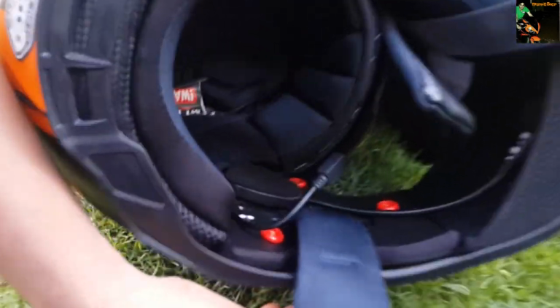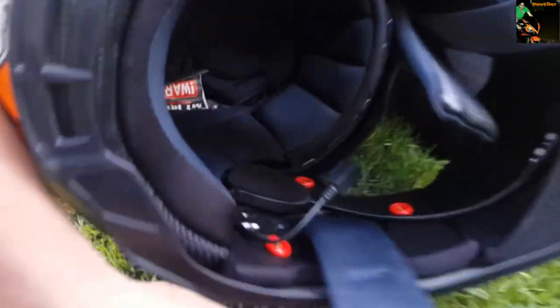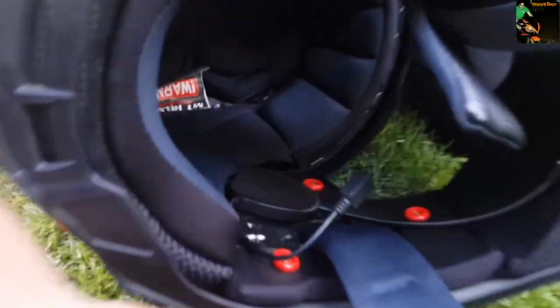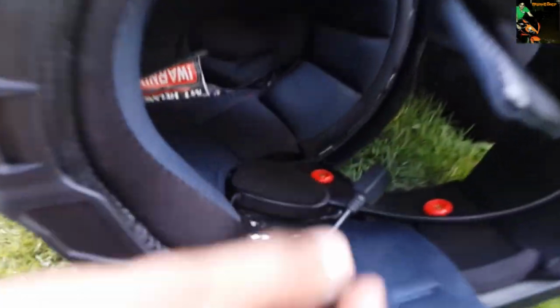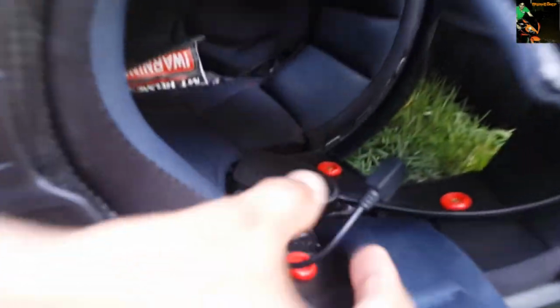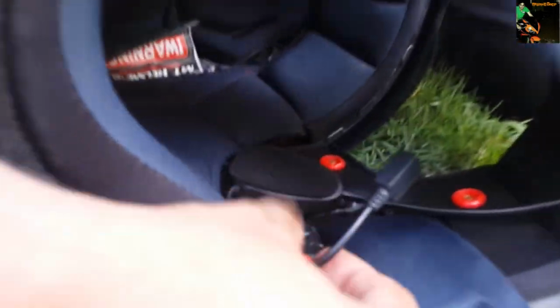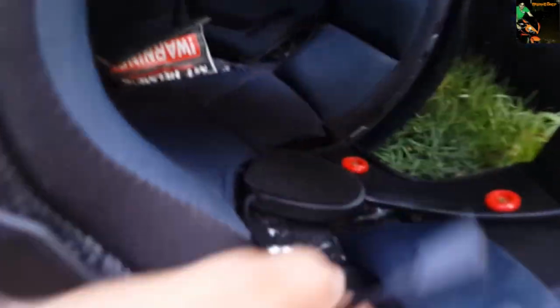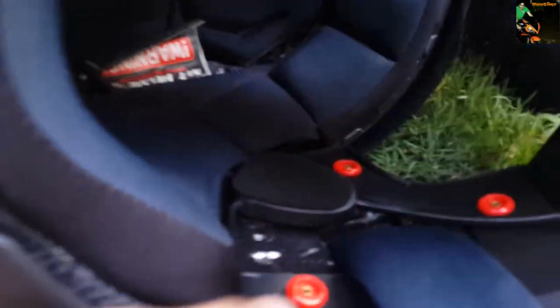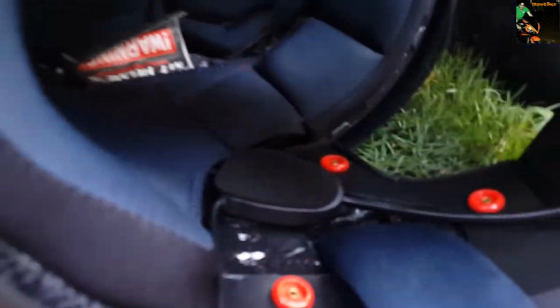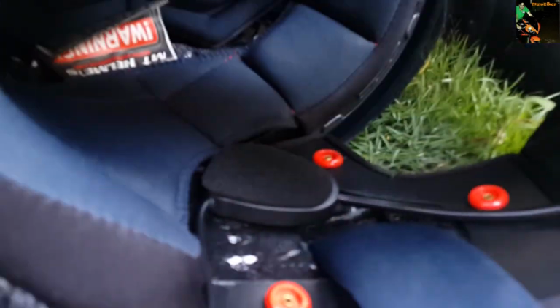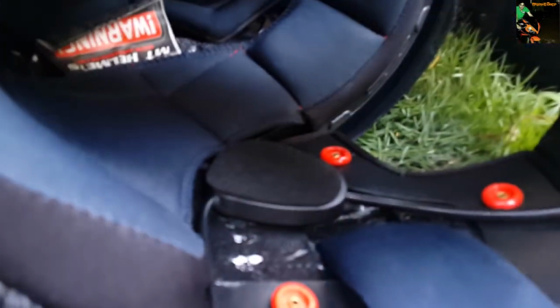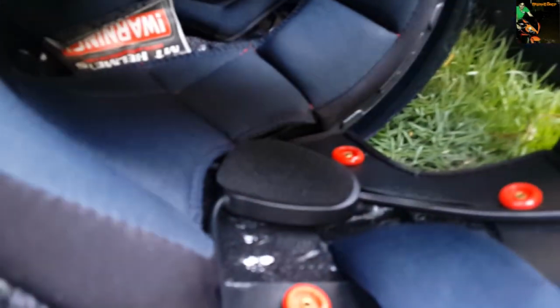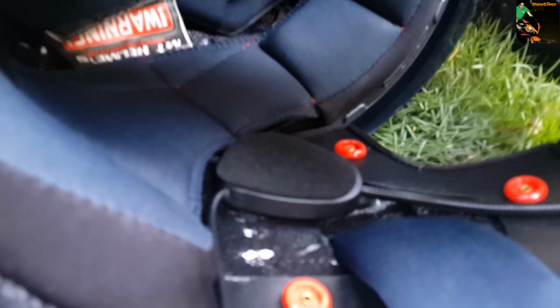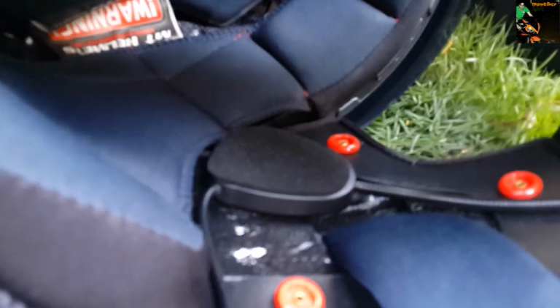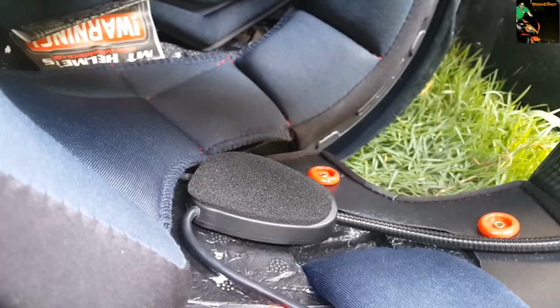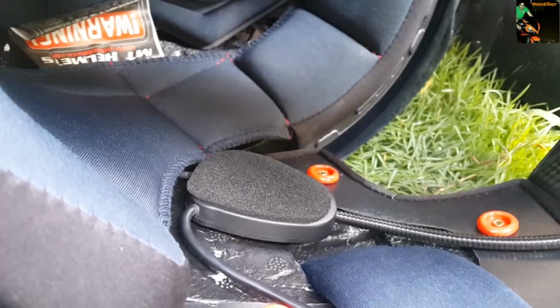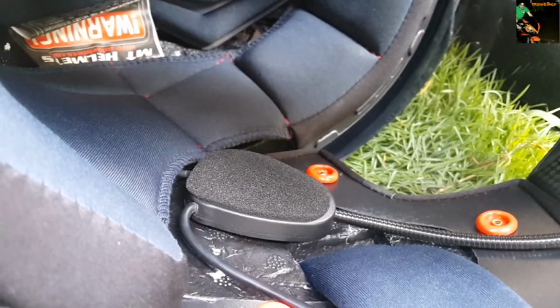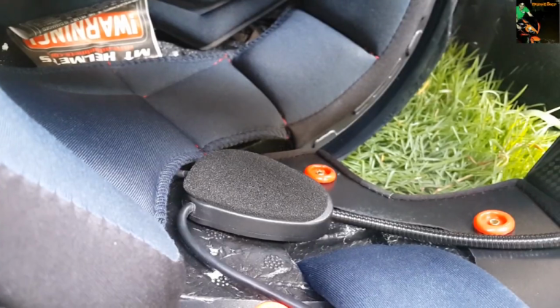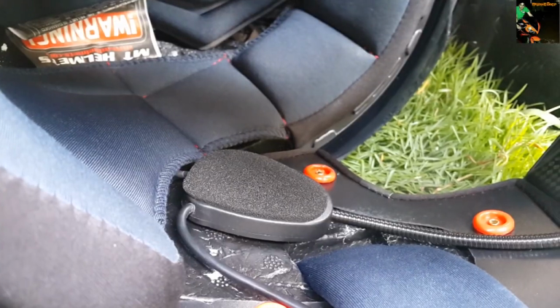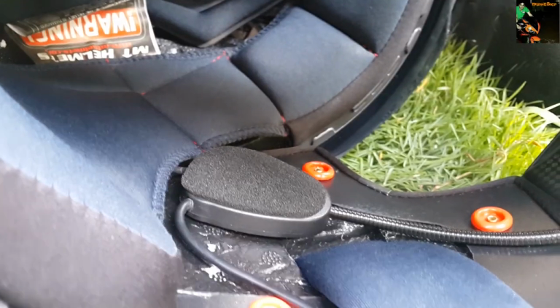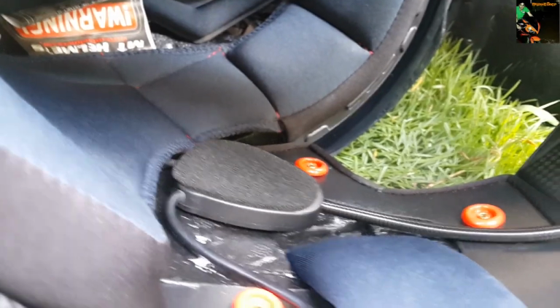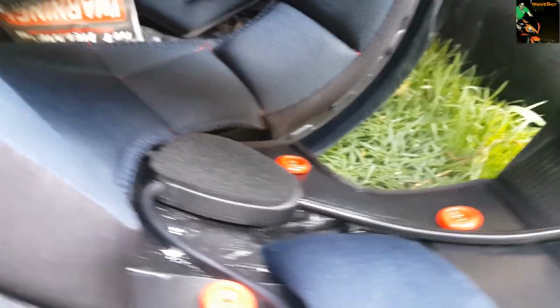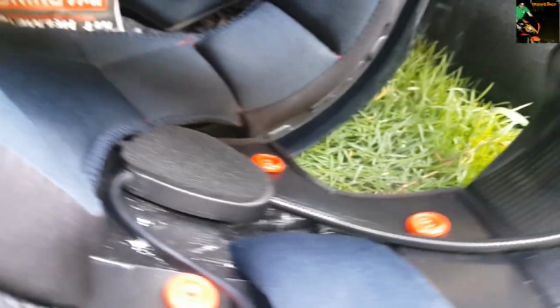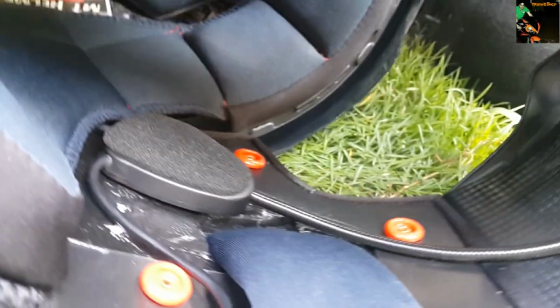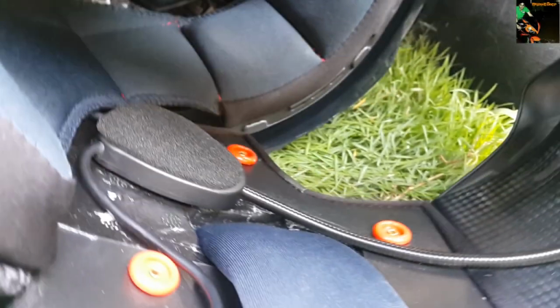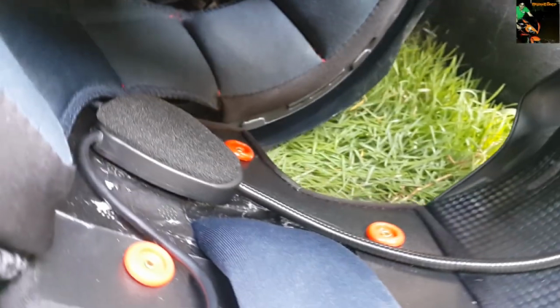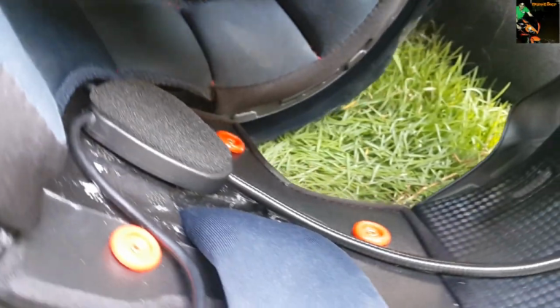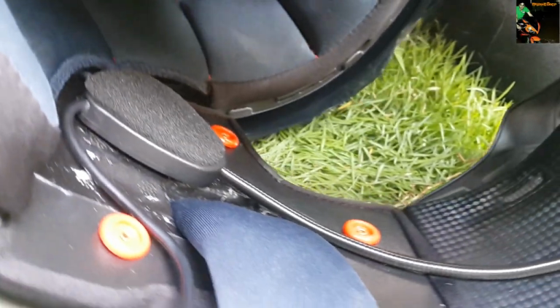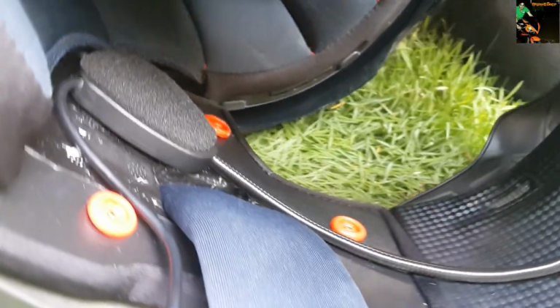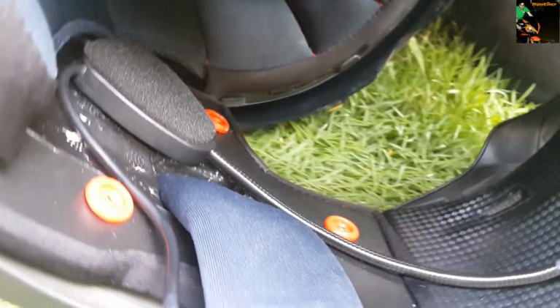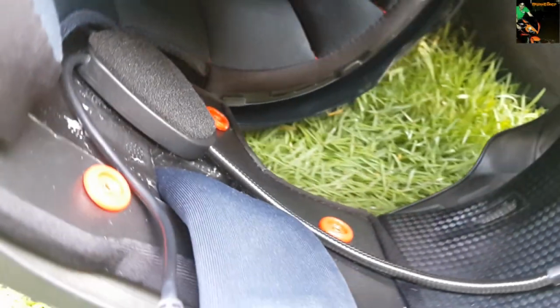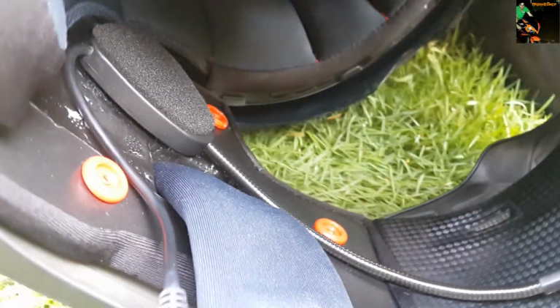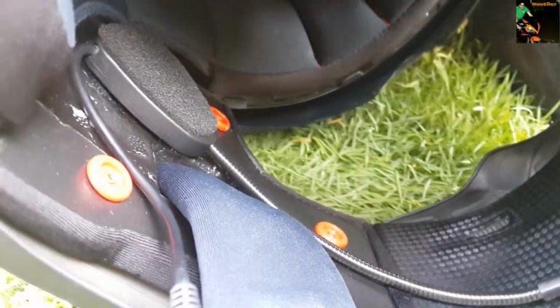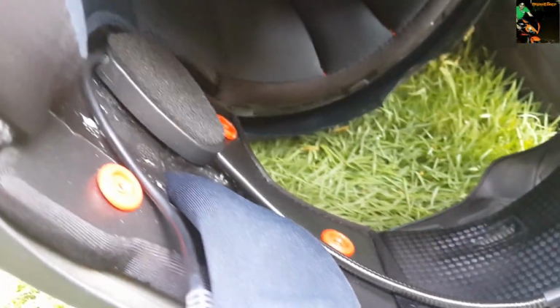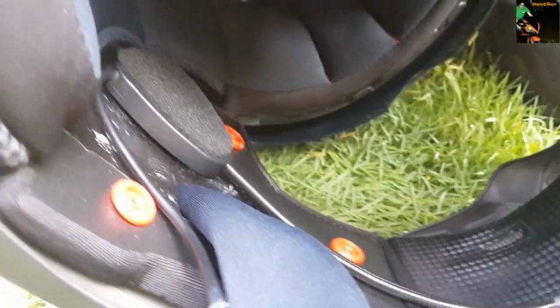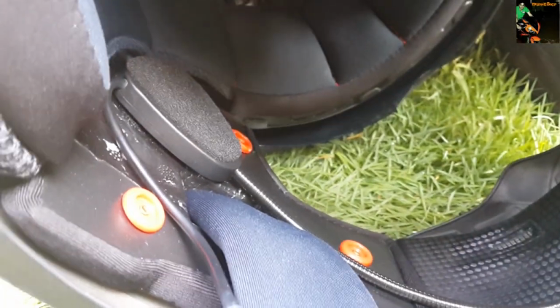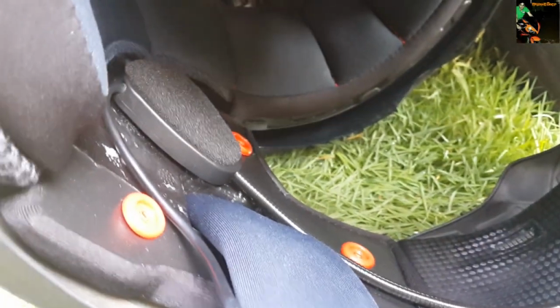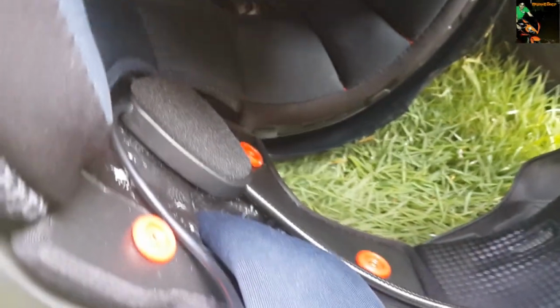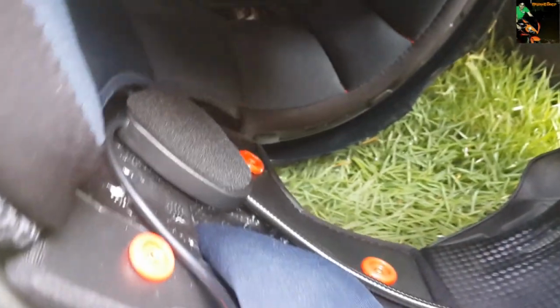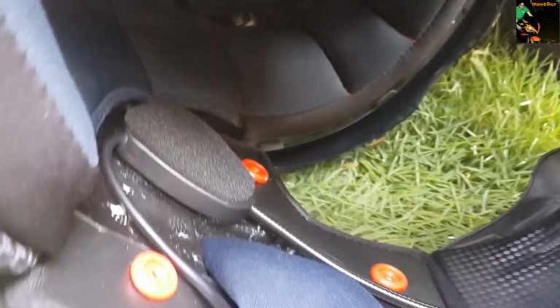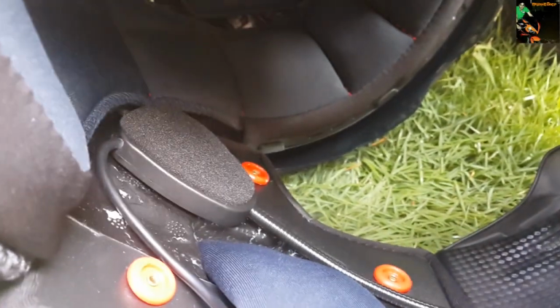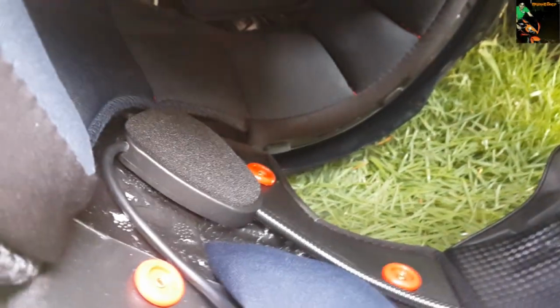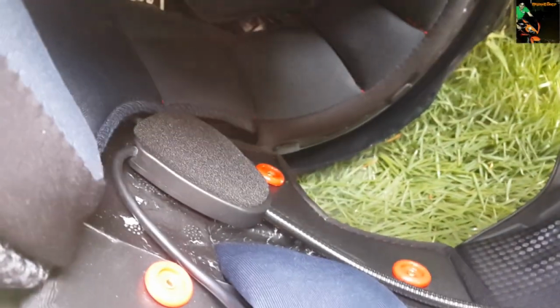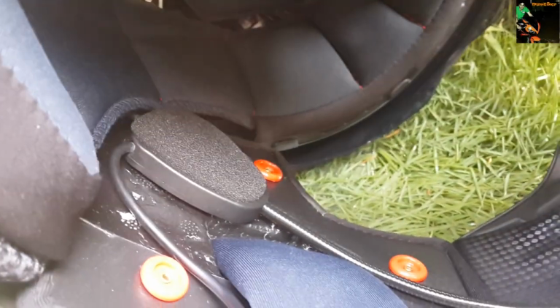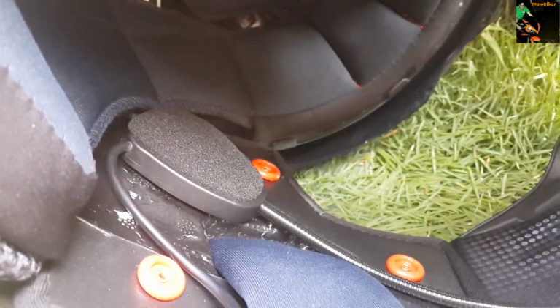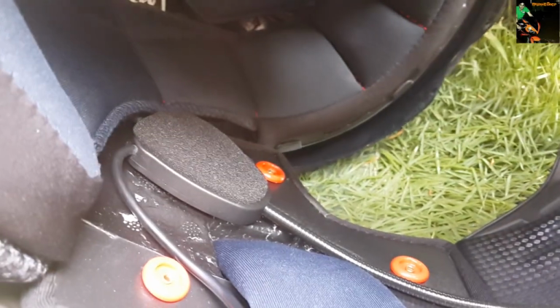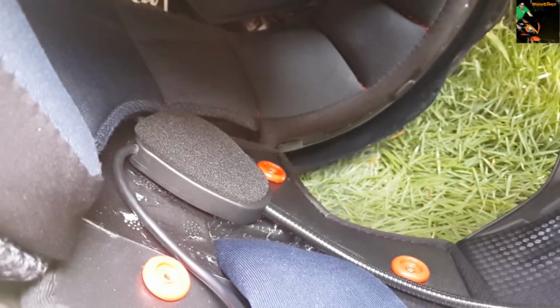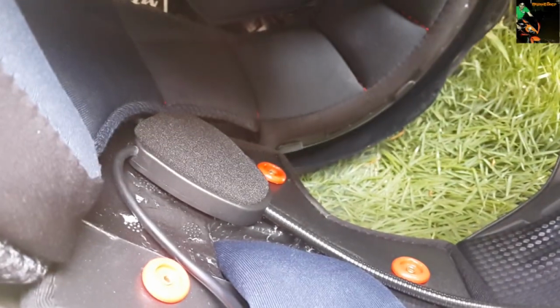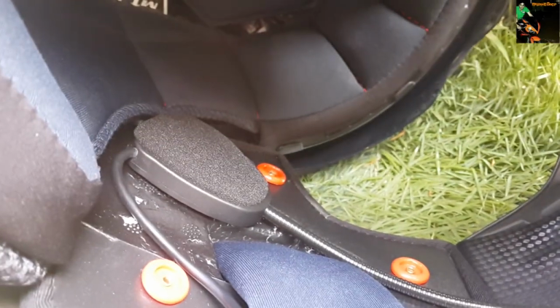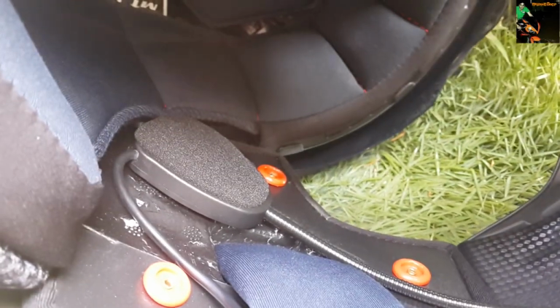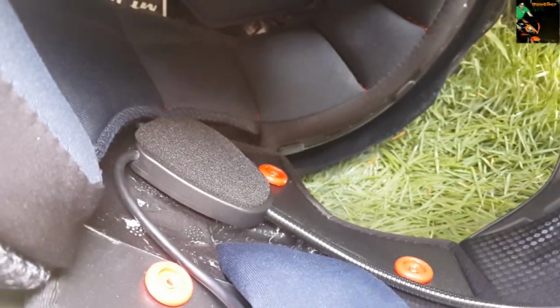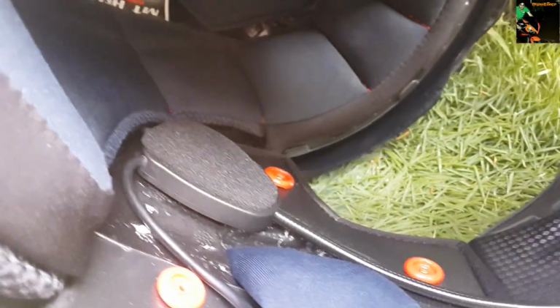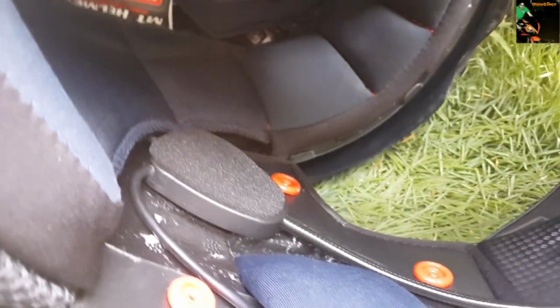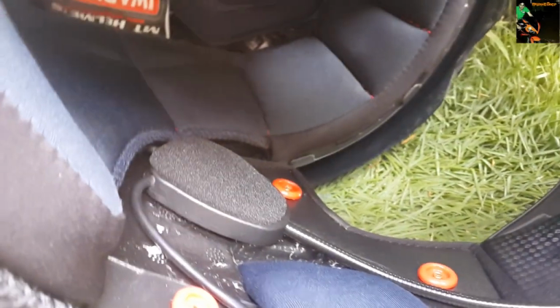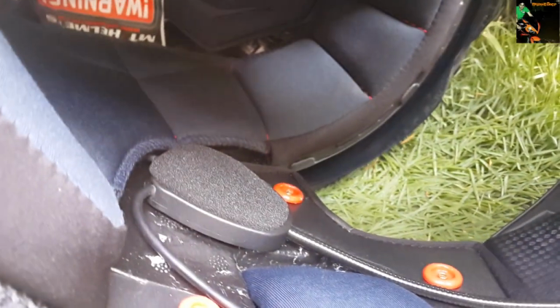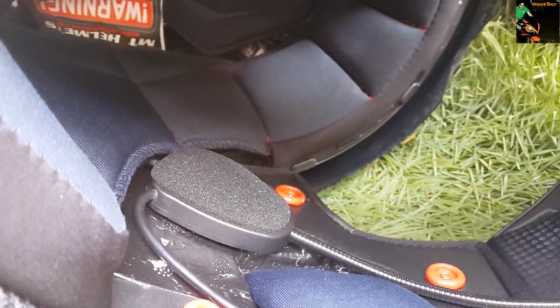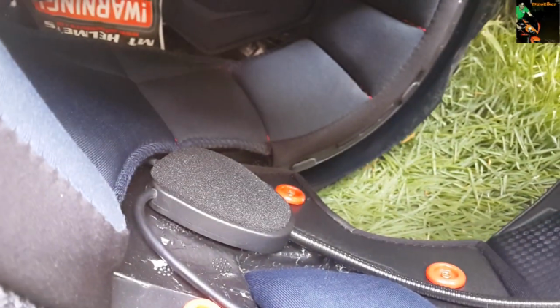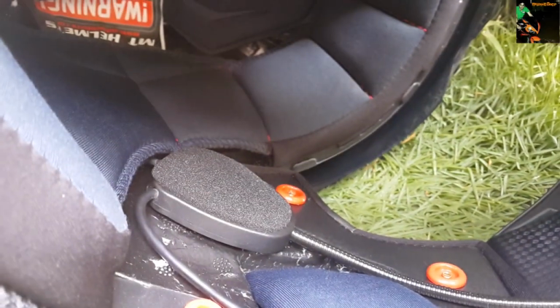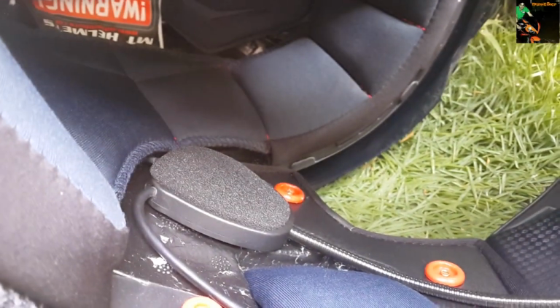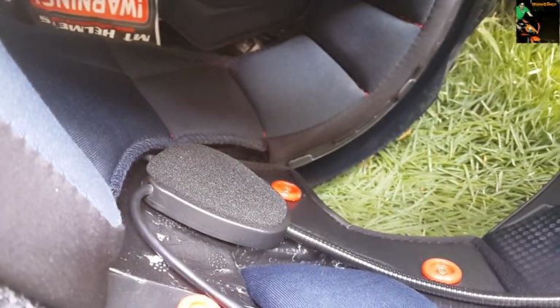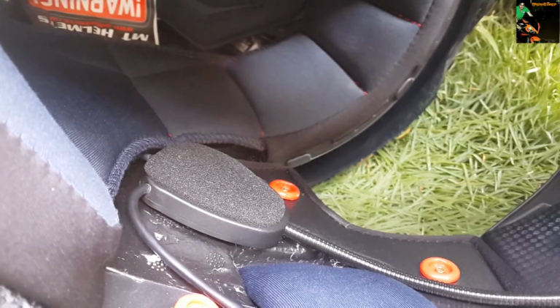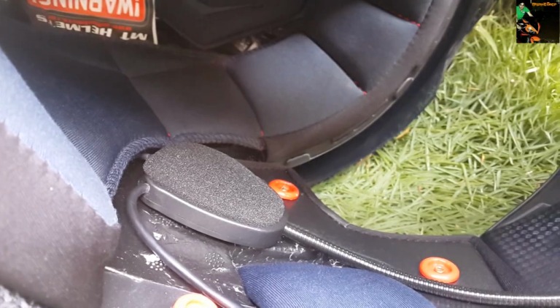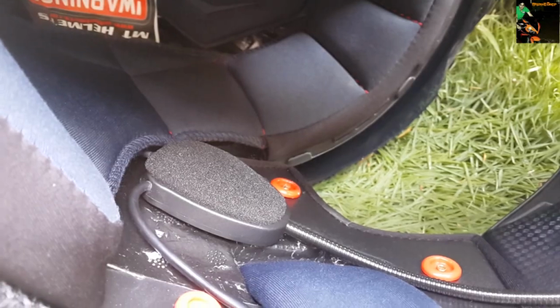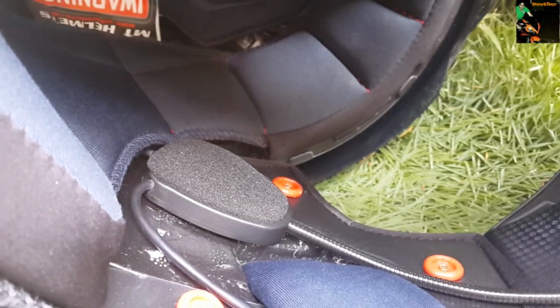It's not a waterproof device, but I'm sure no water will go inside your helmet and you can clean it with a semi-dry cloth.